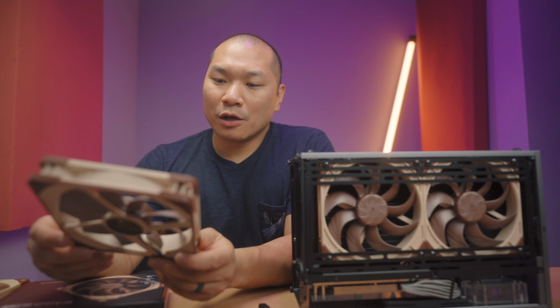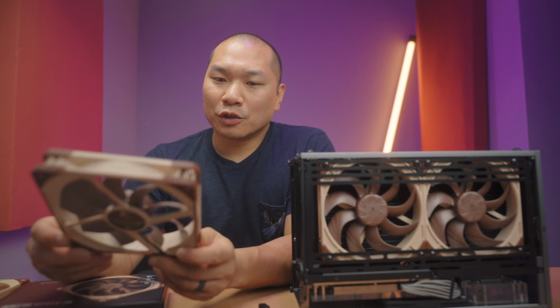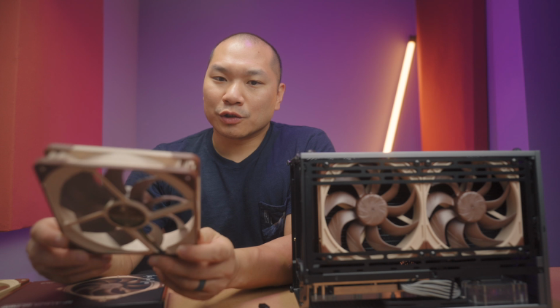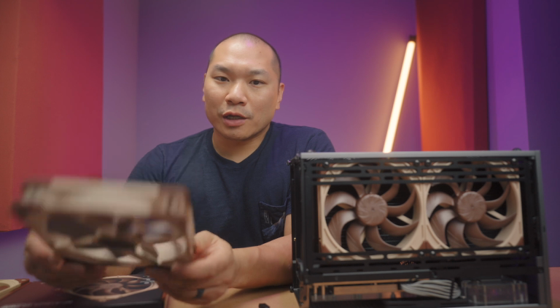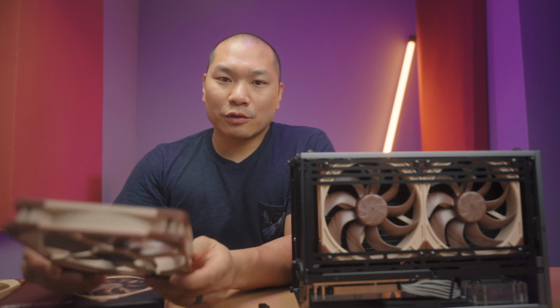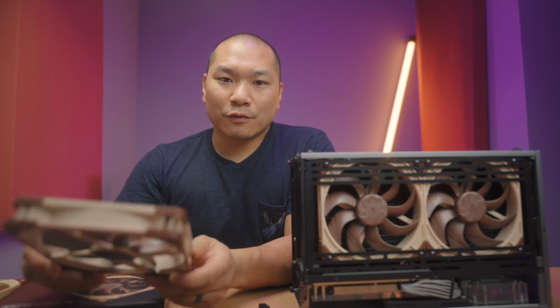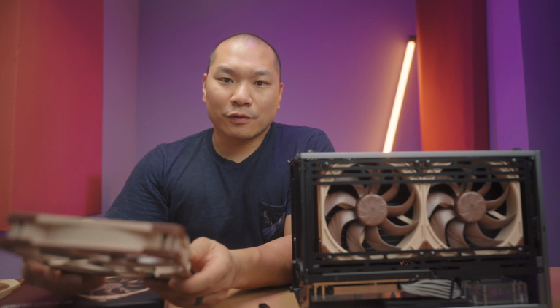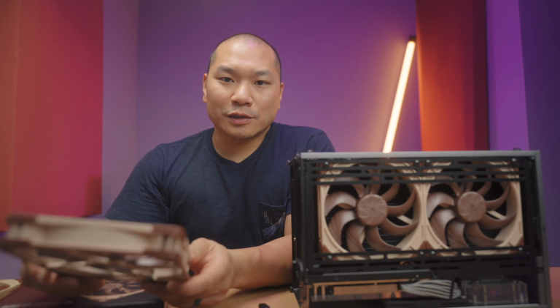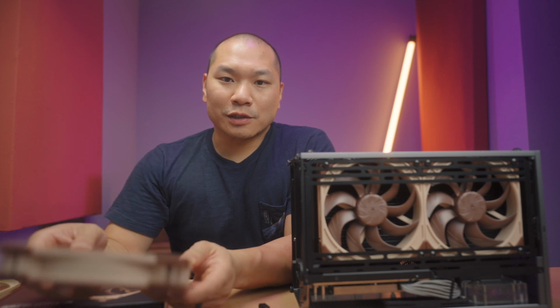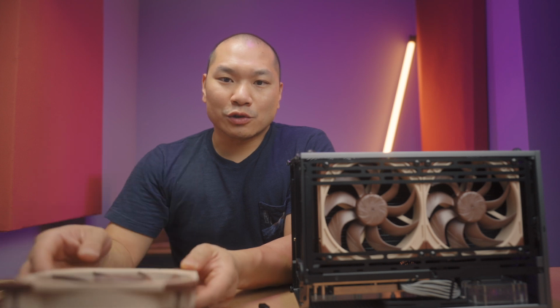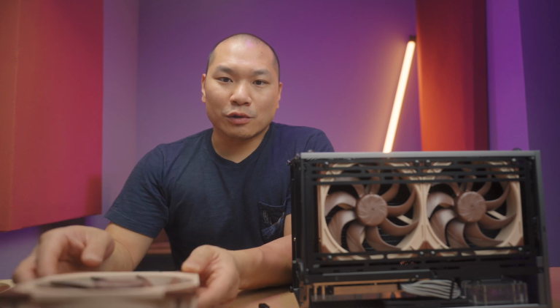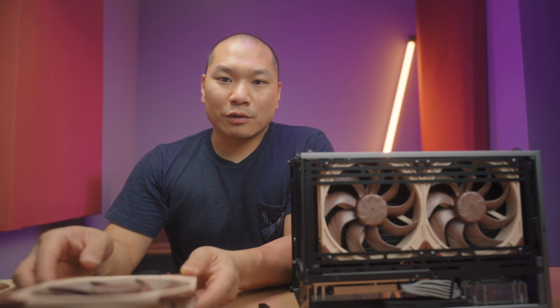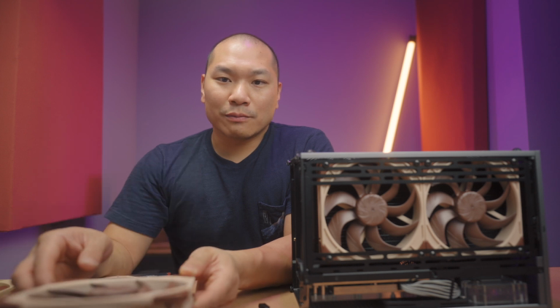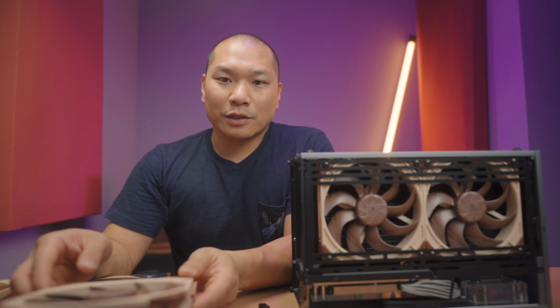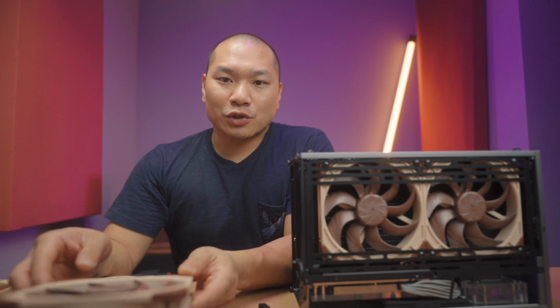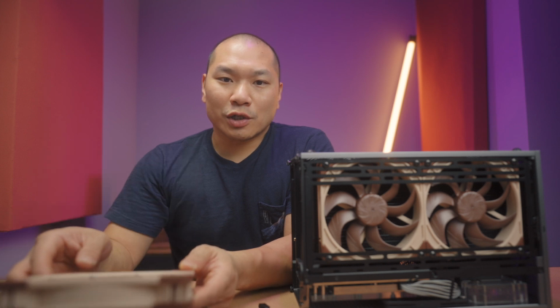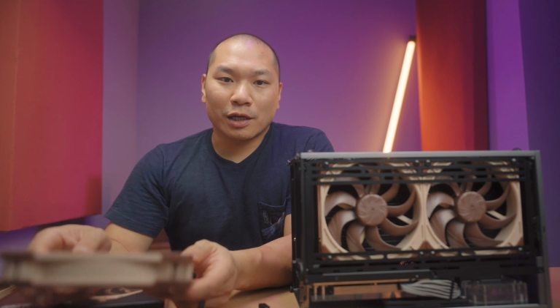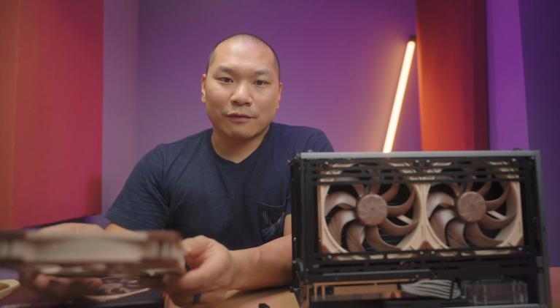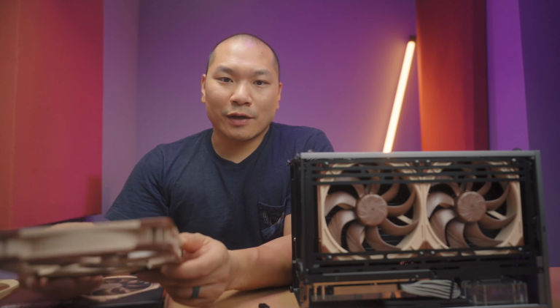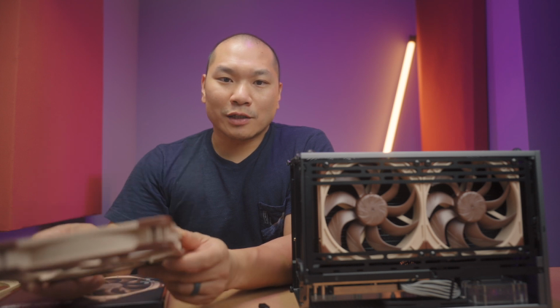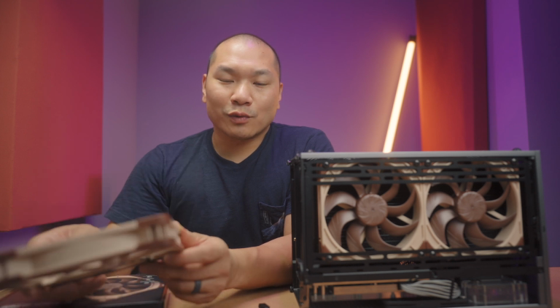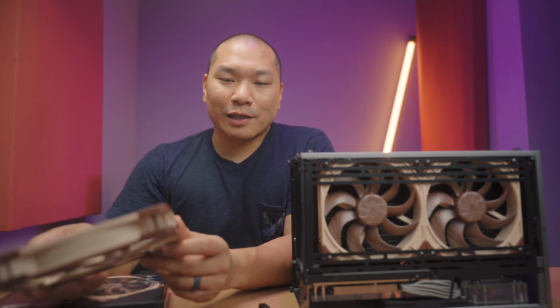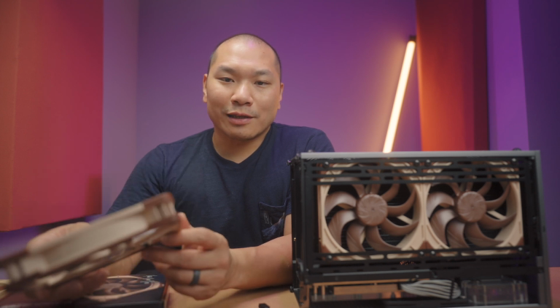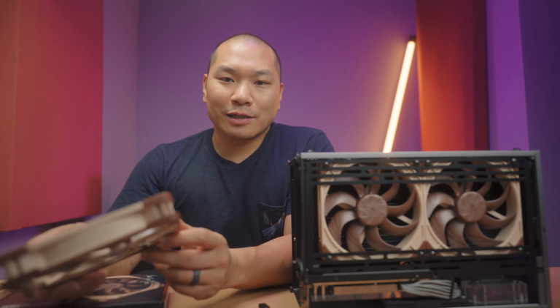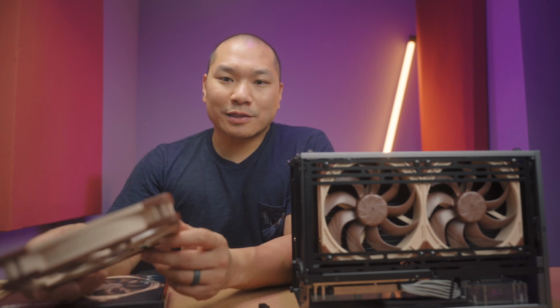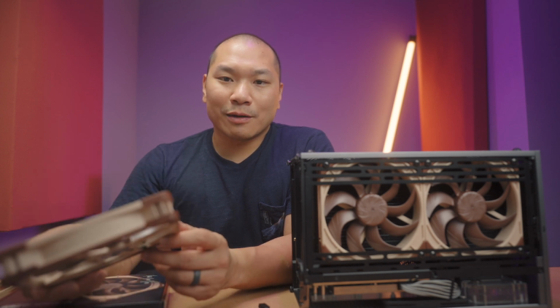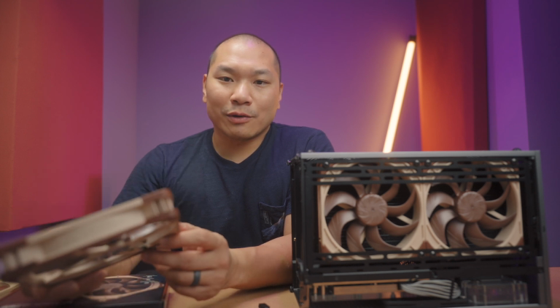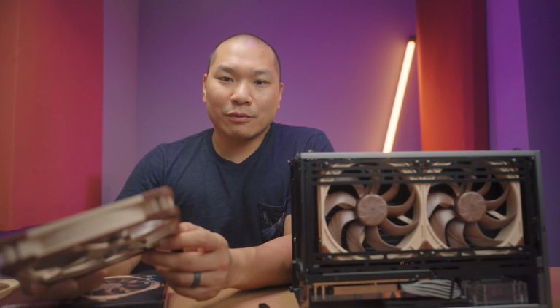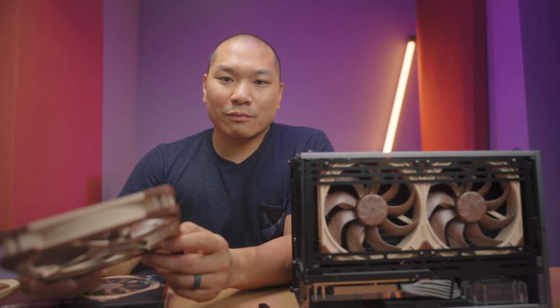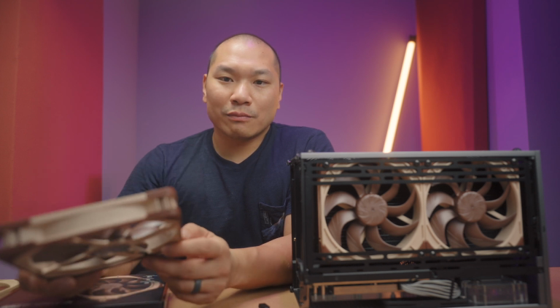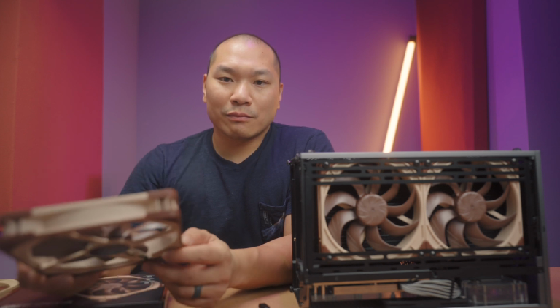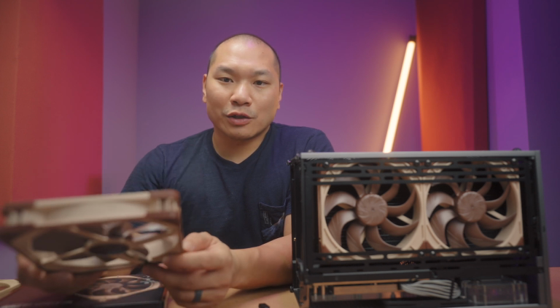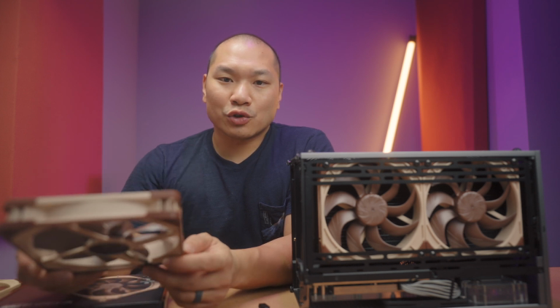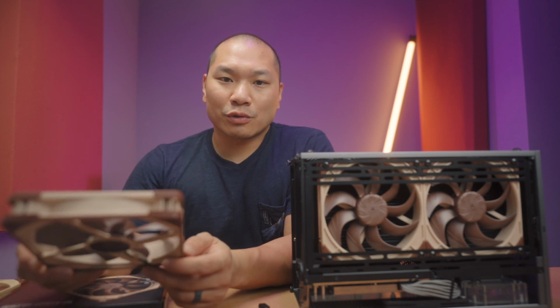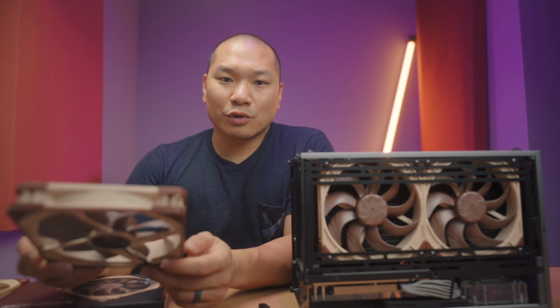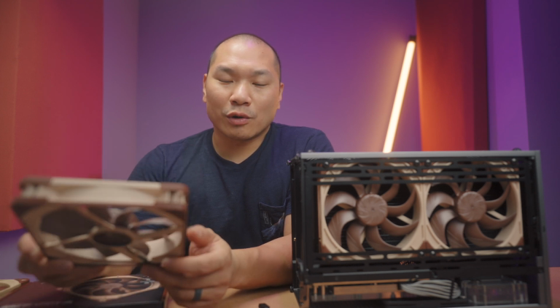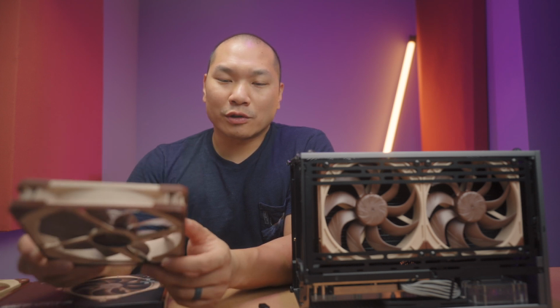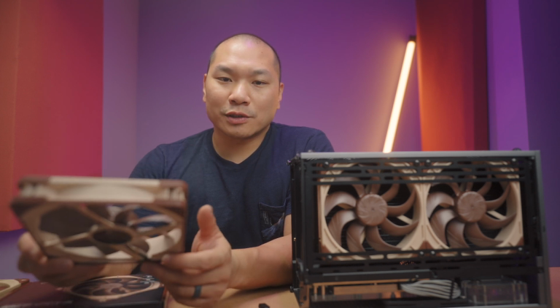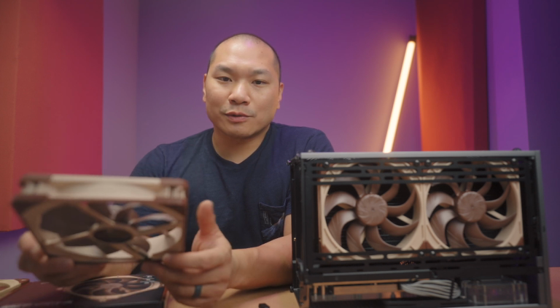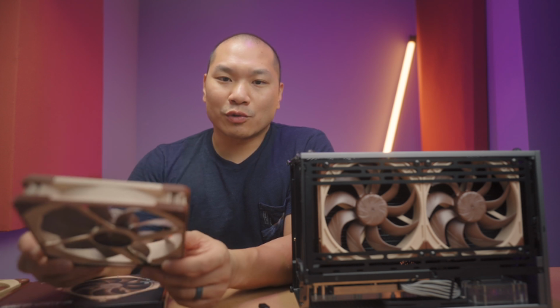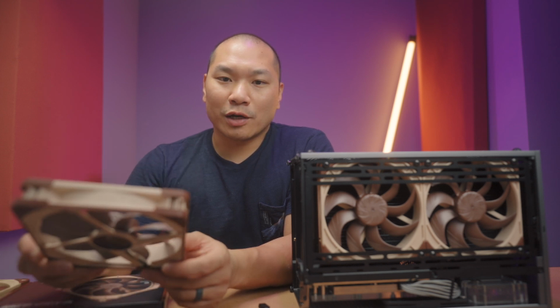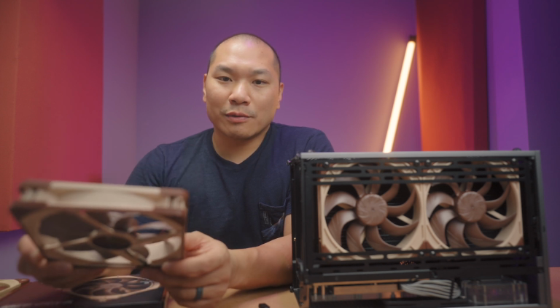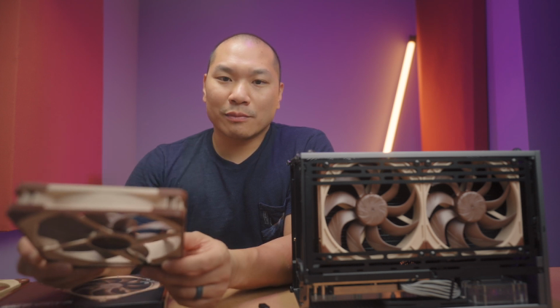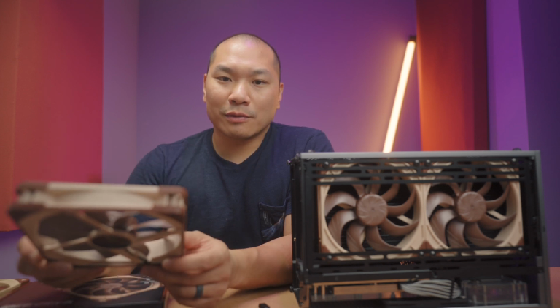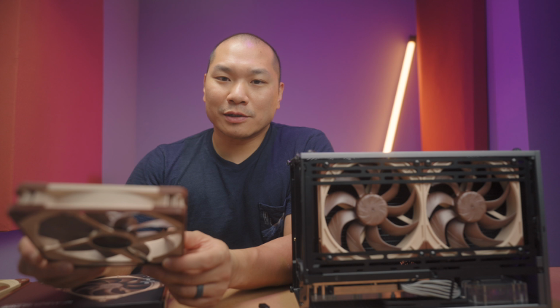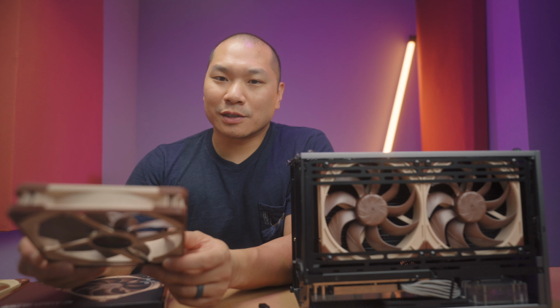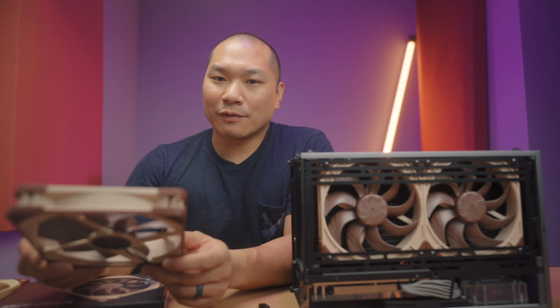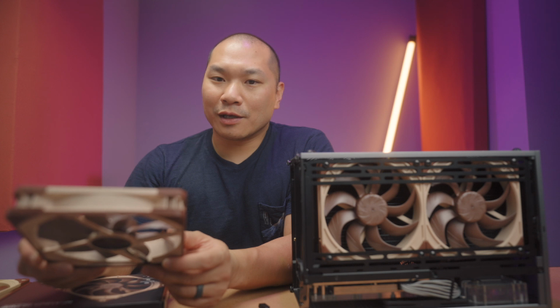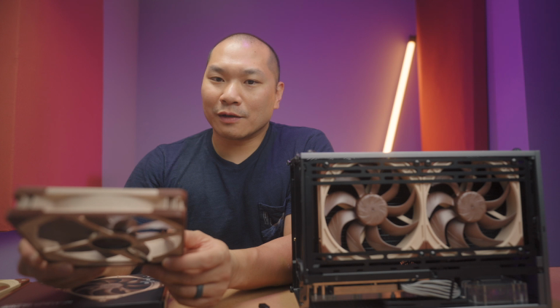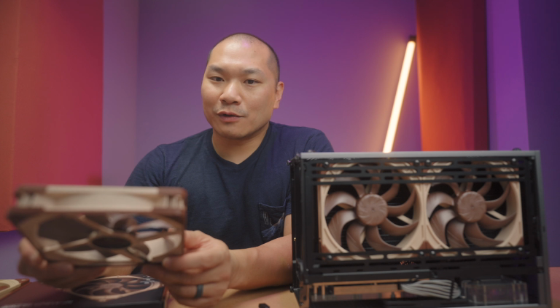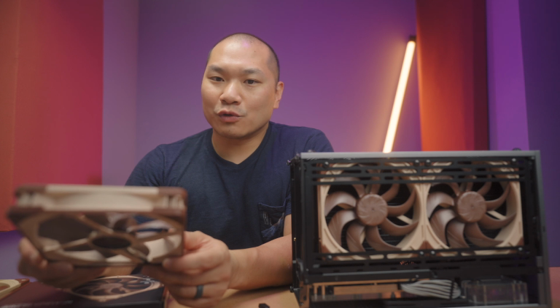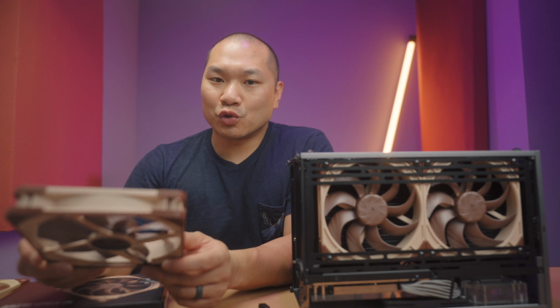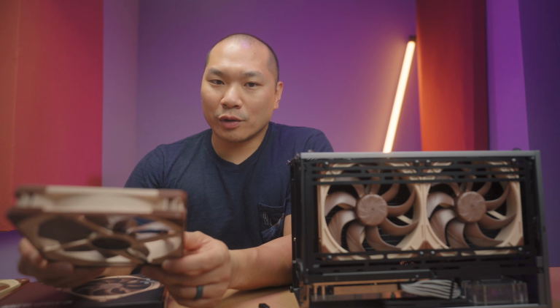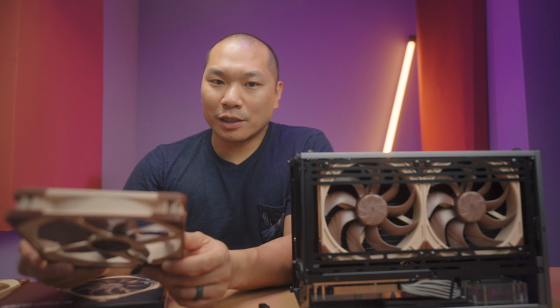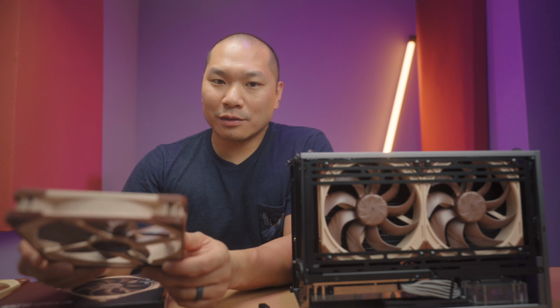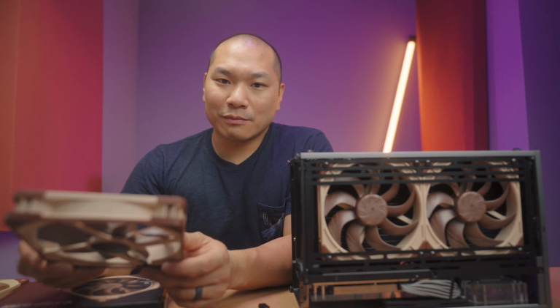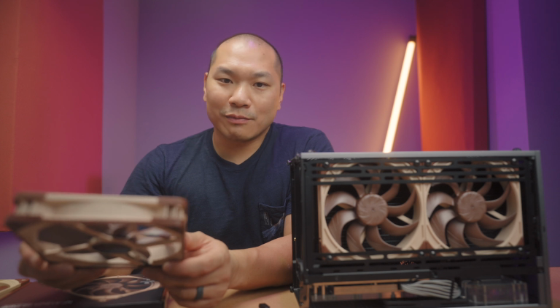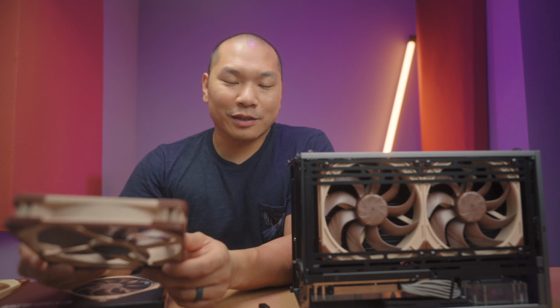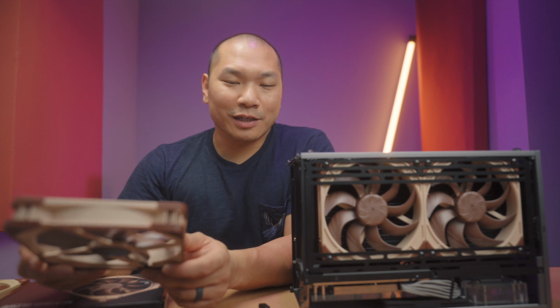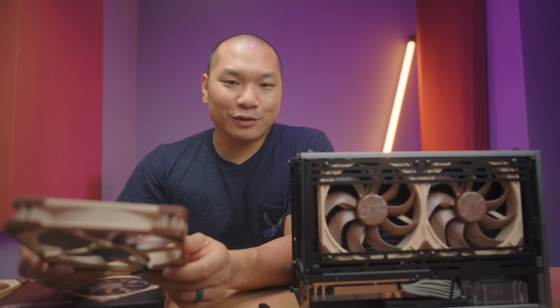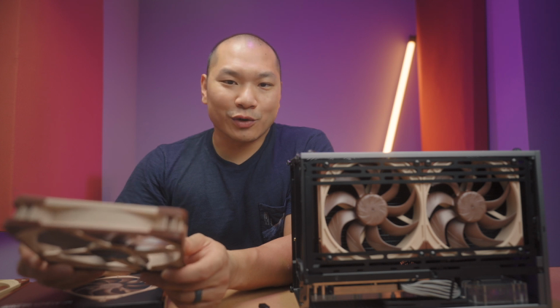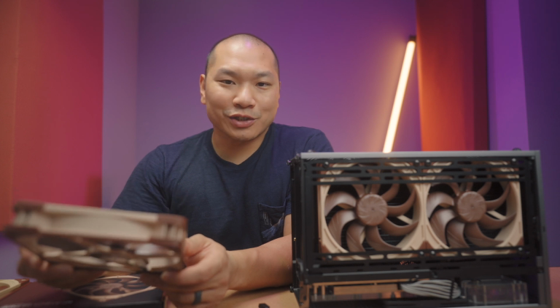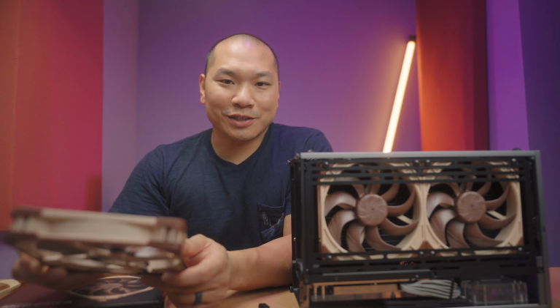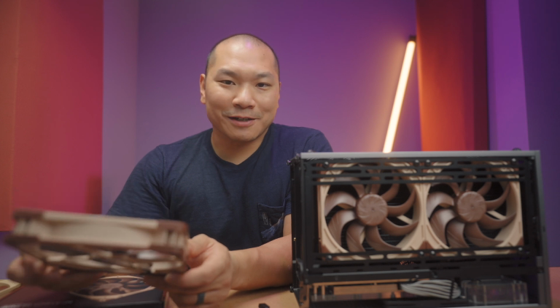That'll do it for this initial look. Please check out the fans with the links down below, make sure you're subscribed, and give a like if you enjoyed it. Big thanks for watching today.